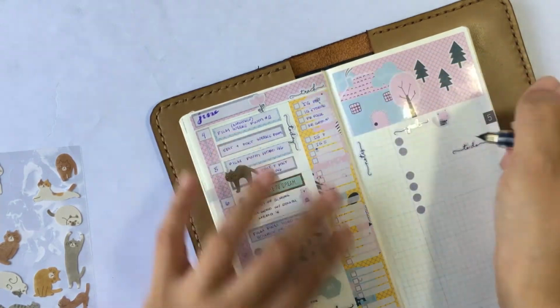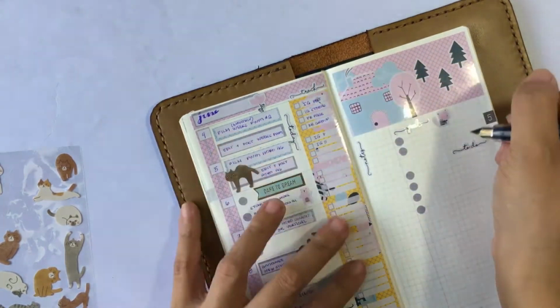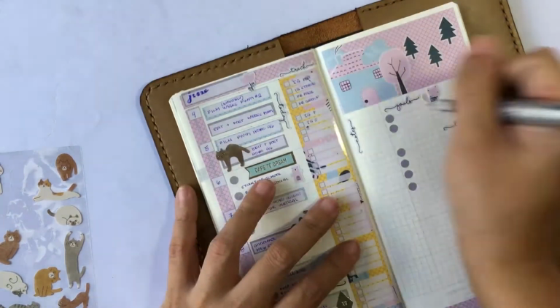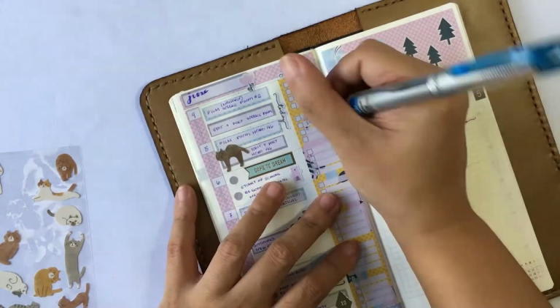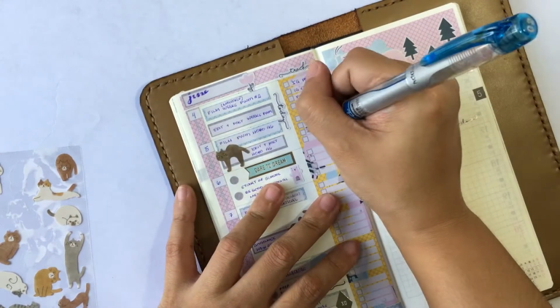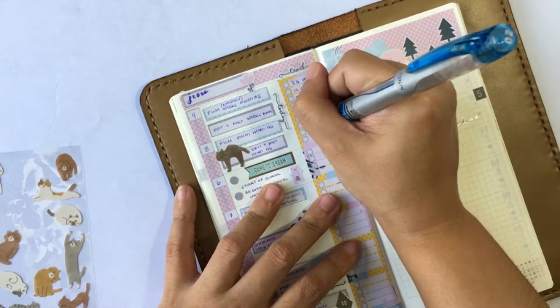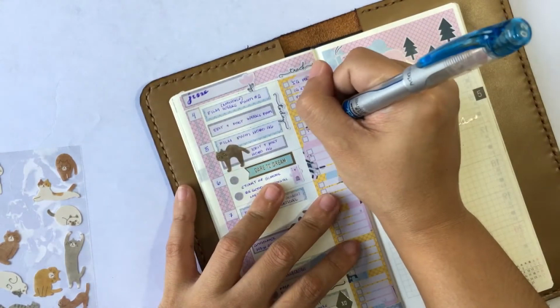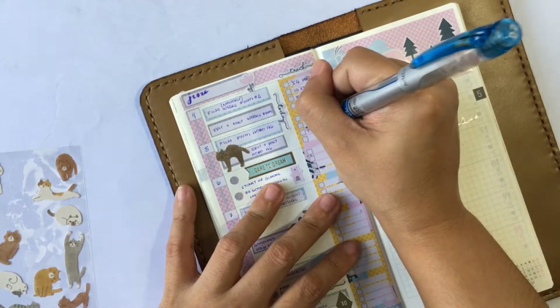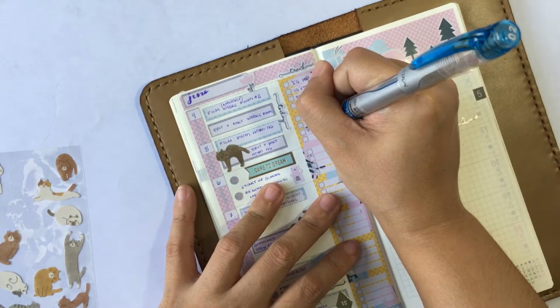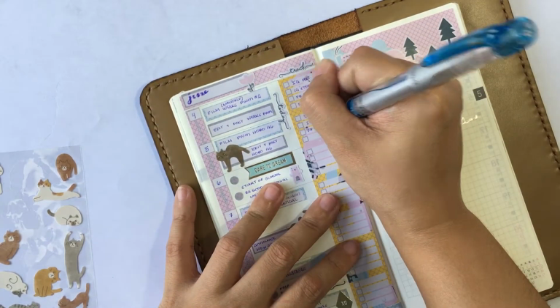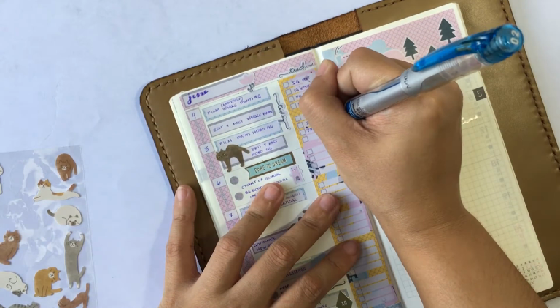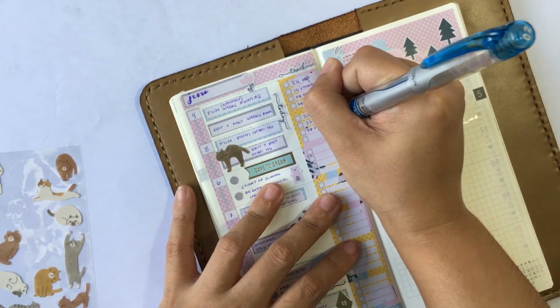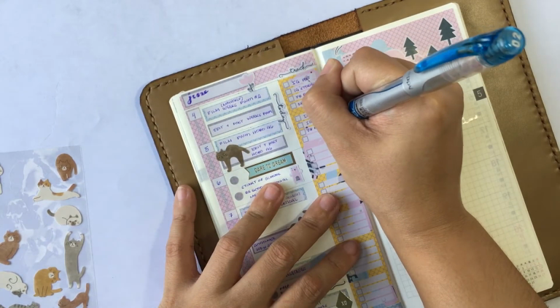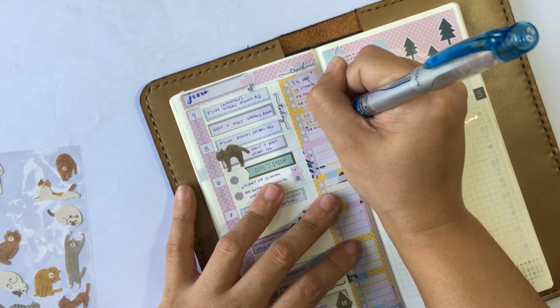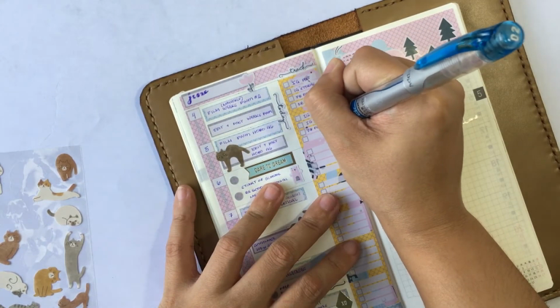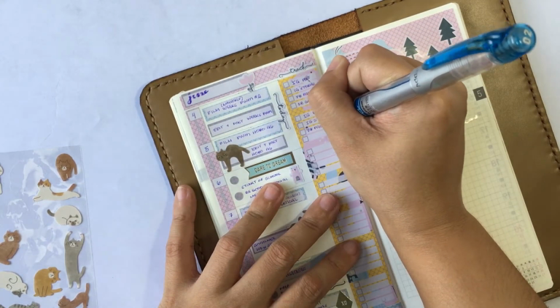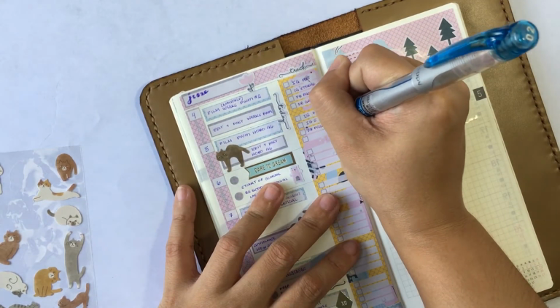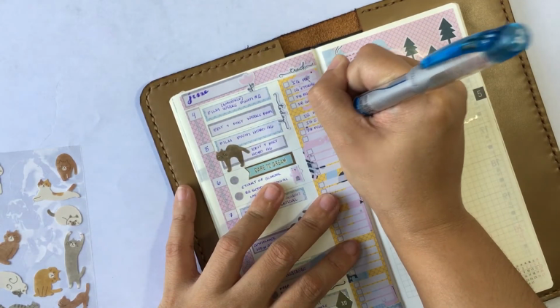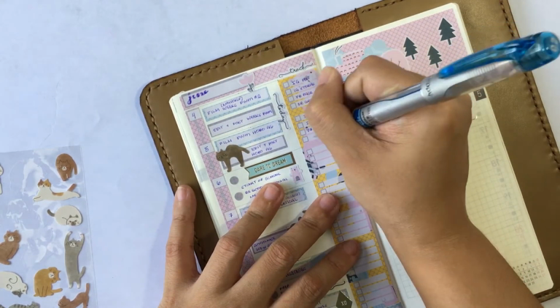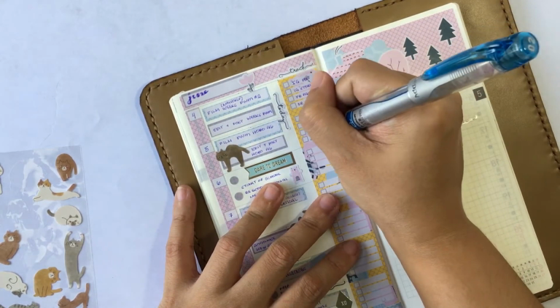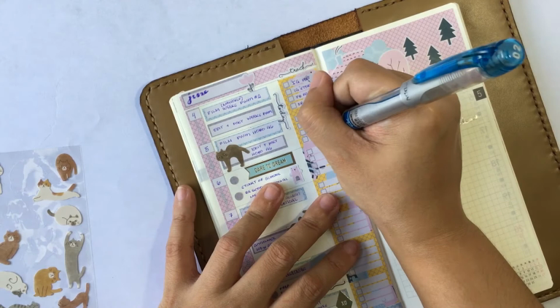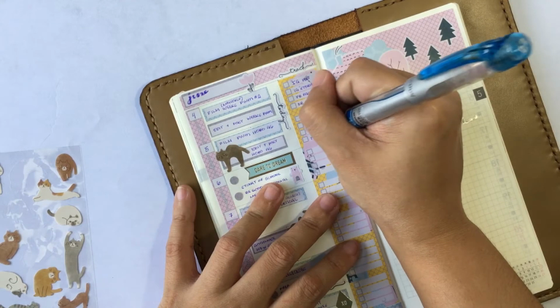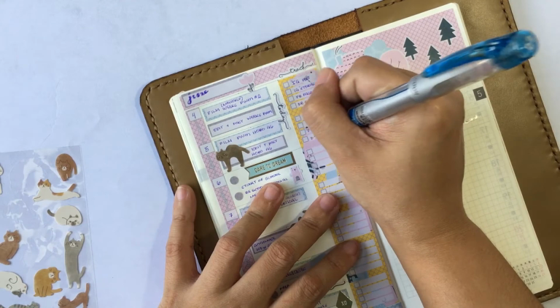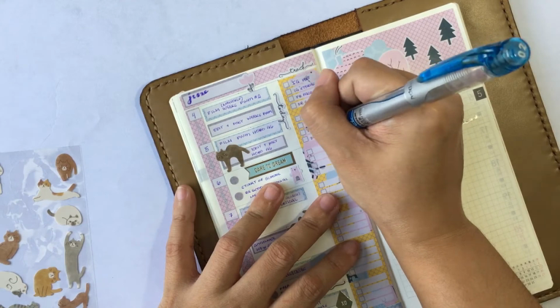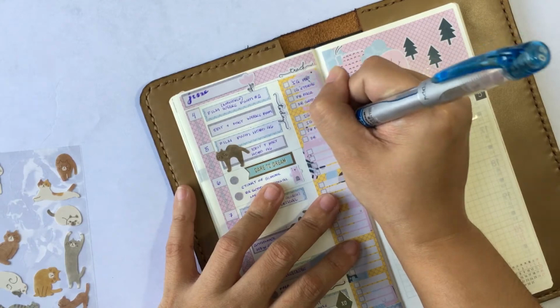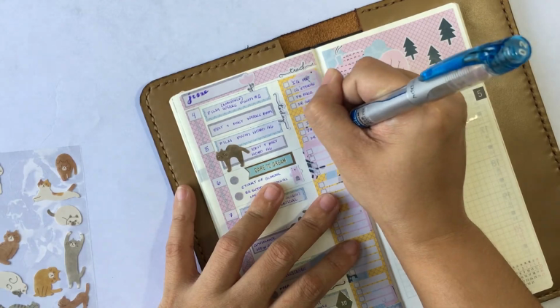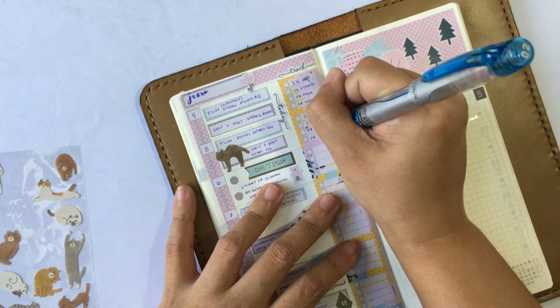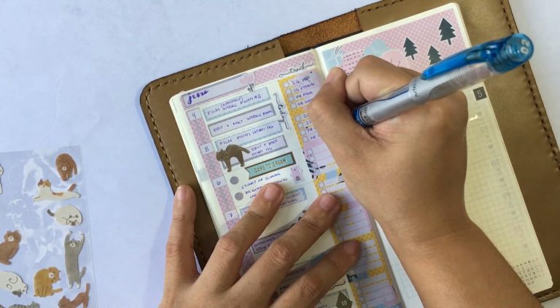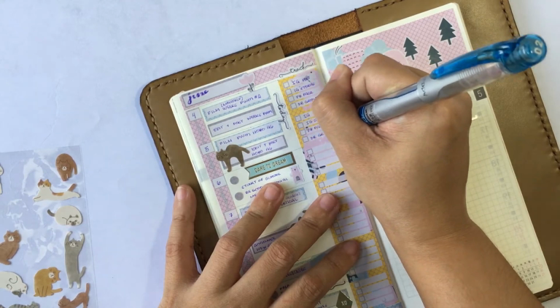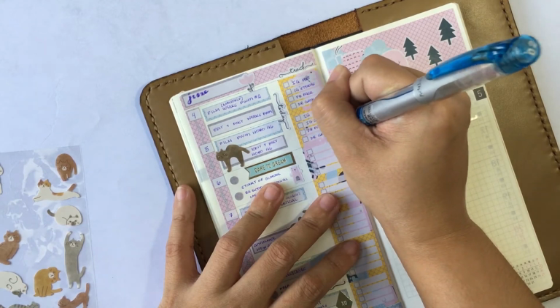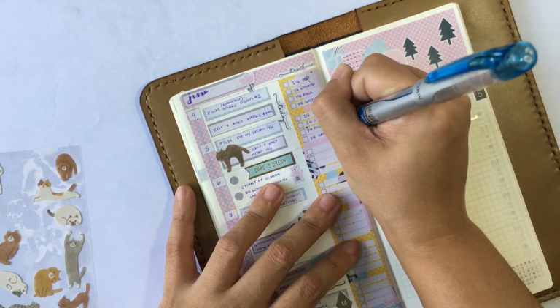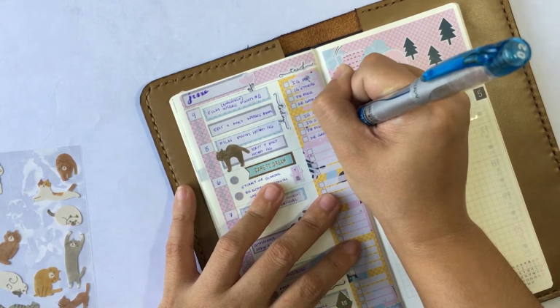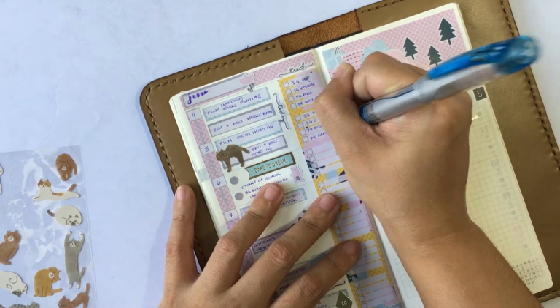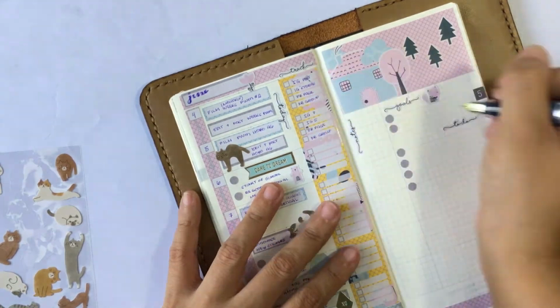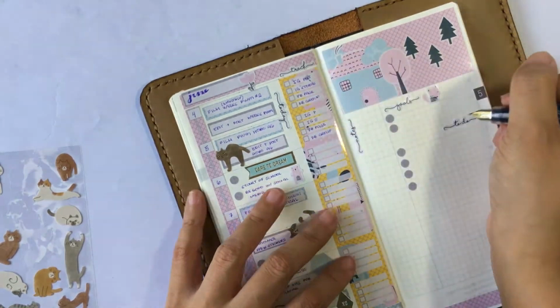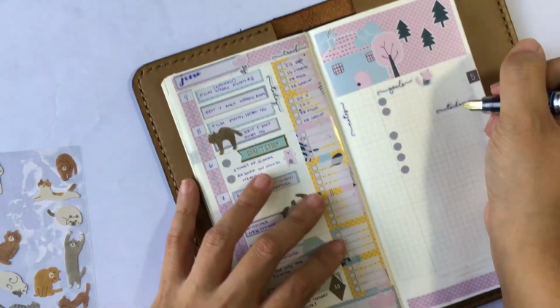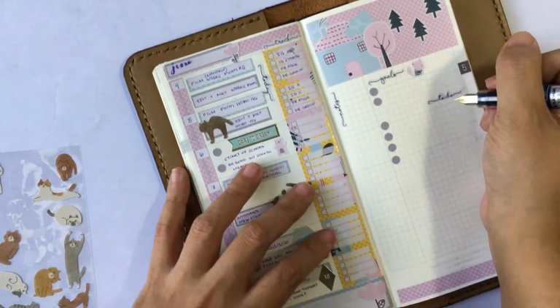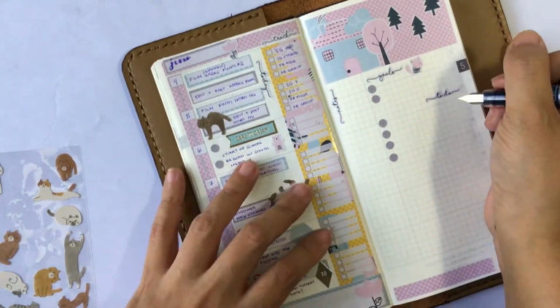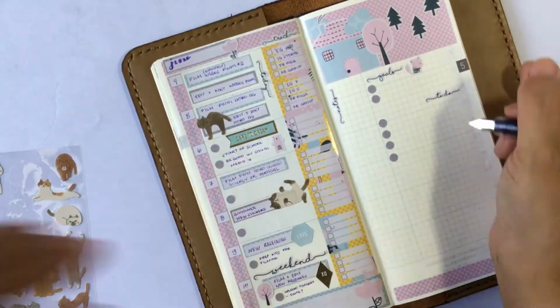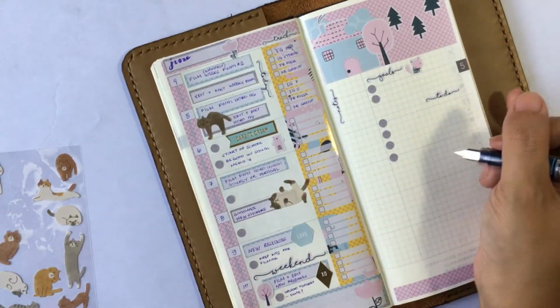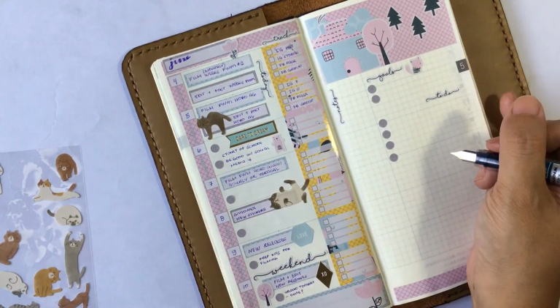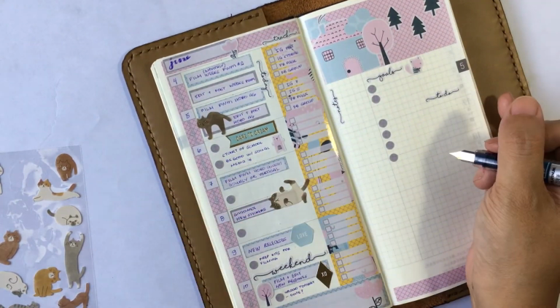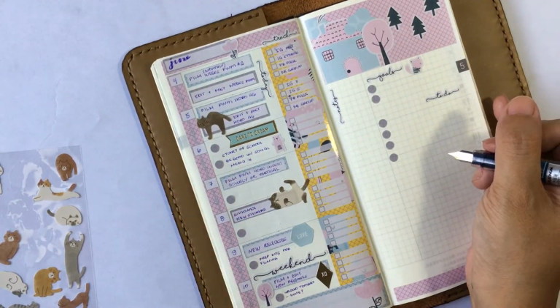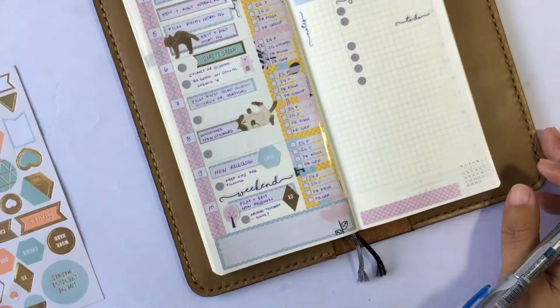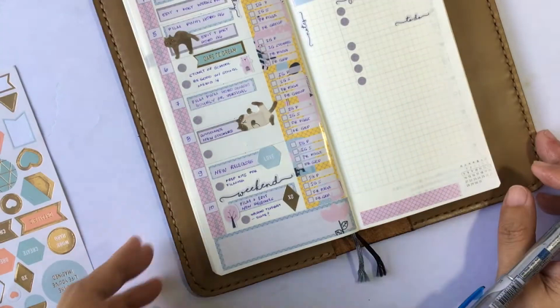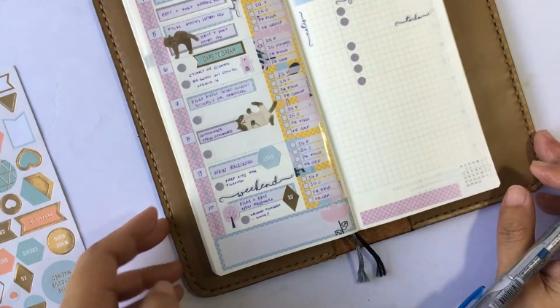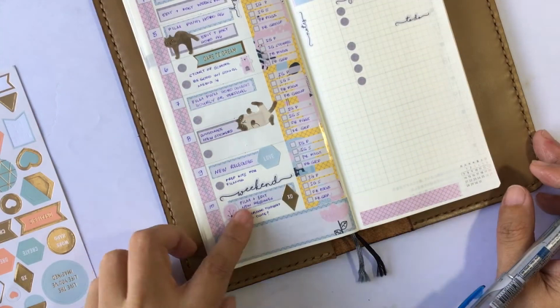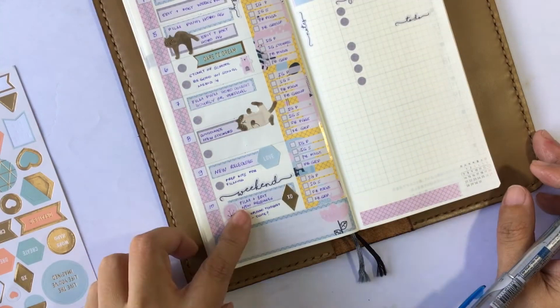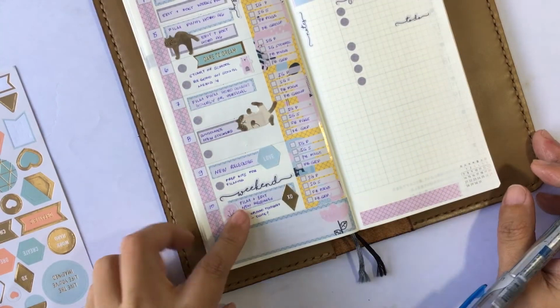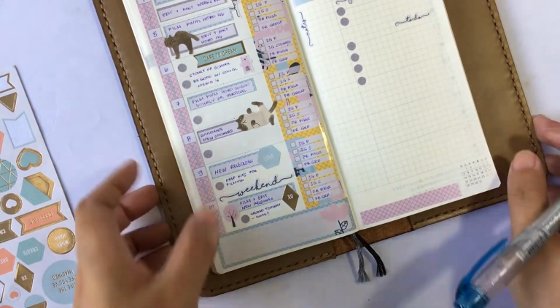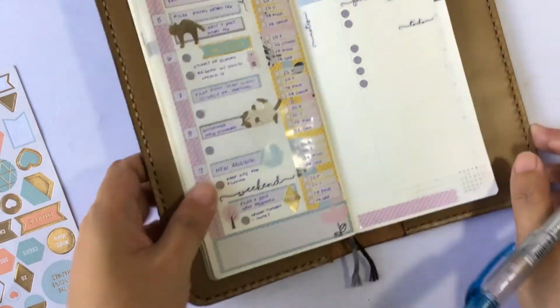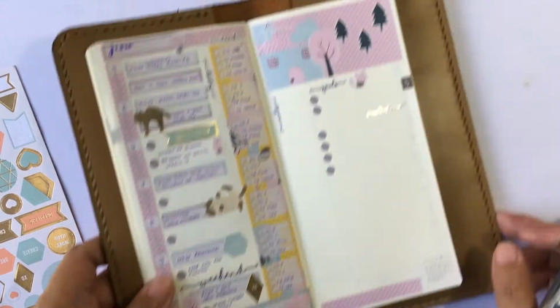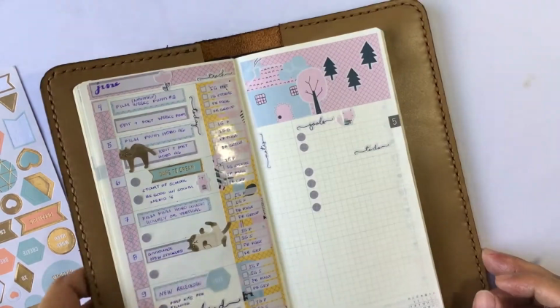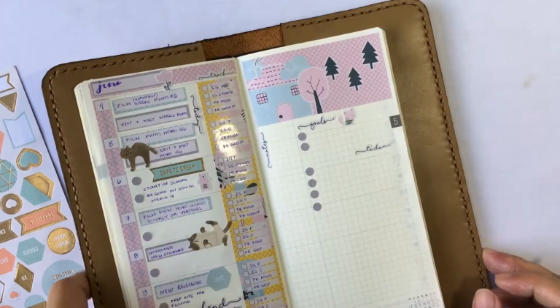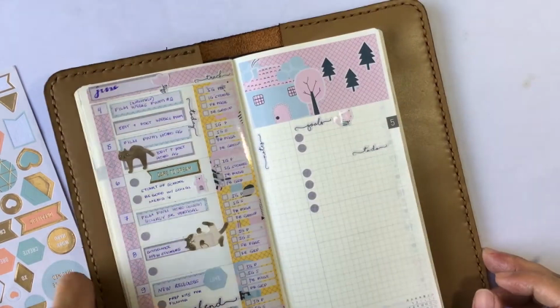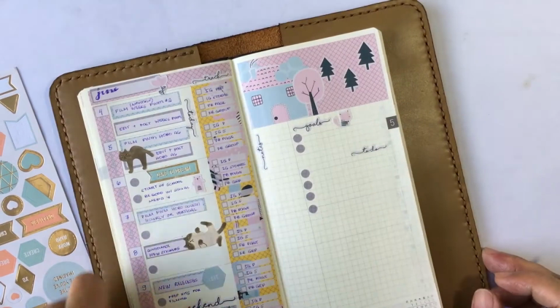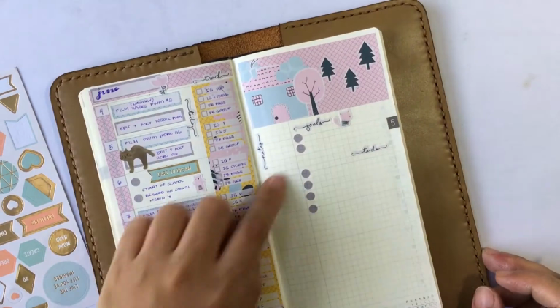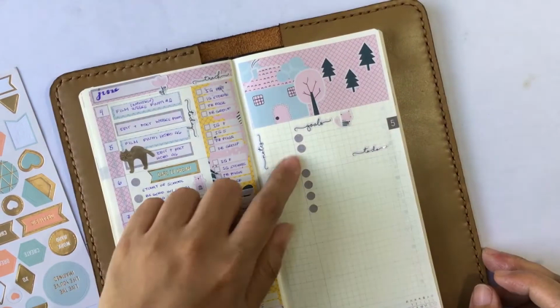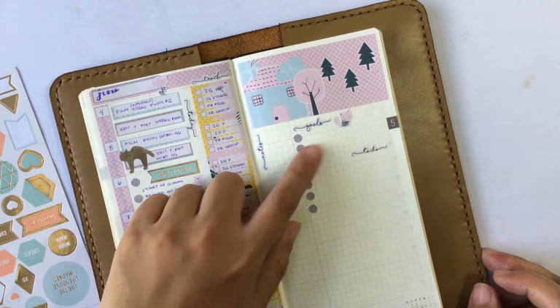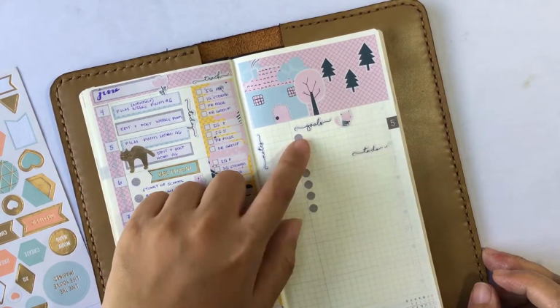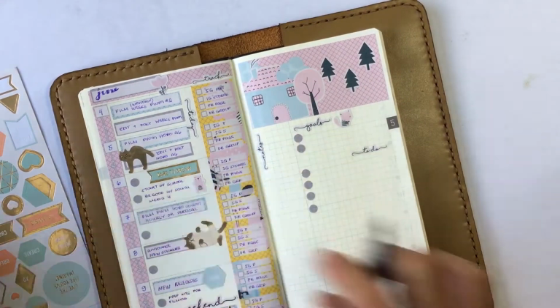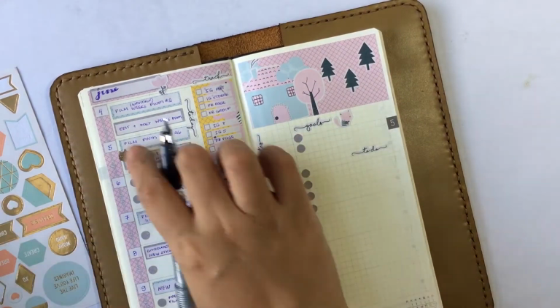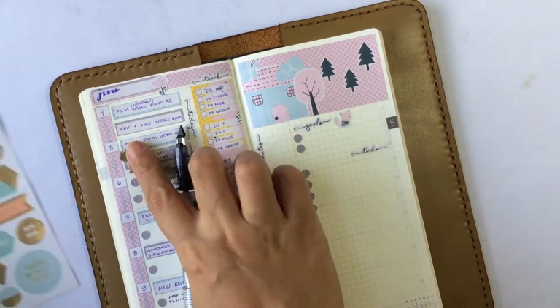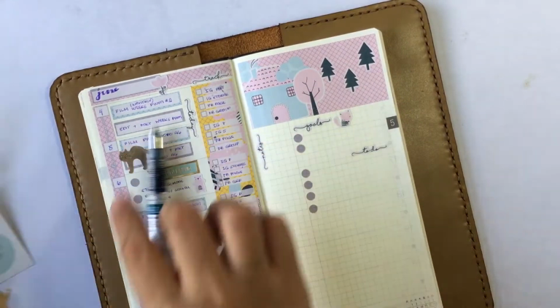Here you can see how I choose my priorities. It's just forcing me to make sure that if I only have a limited time to dedicate to videos, I need to prioritize what I need to do. As for trackers, these are little things I need to do for social media, like IG posts, blogs, etc.